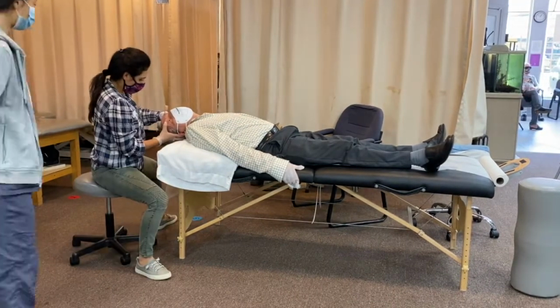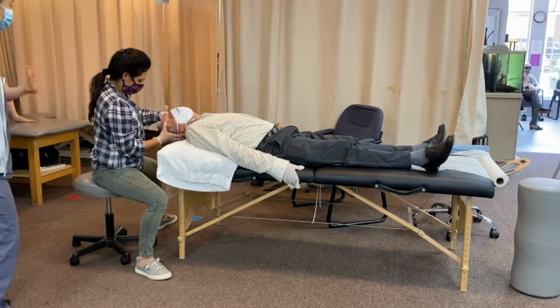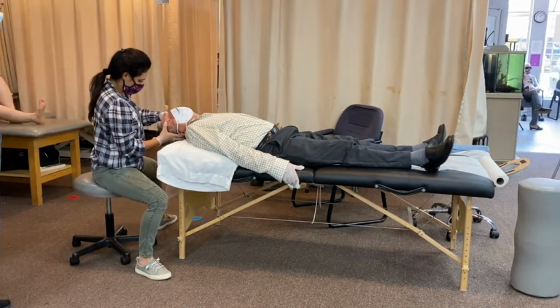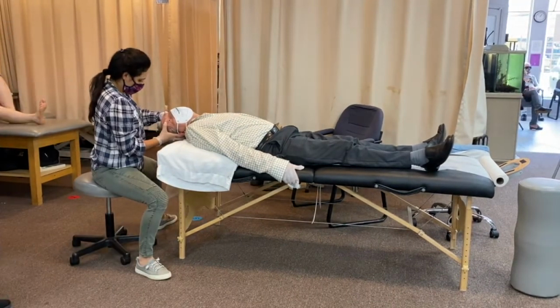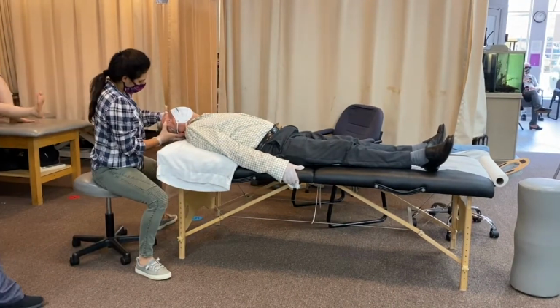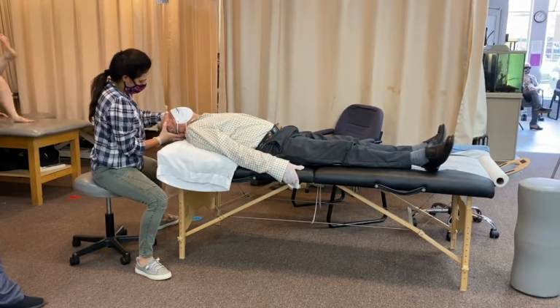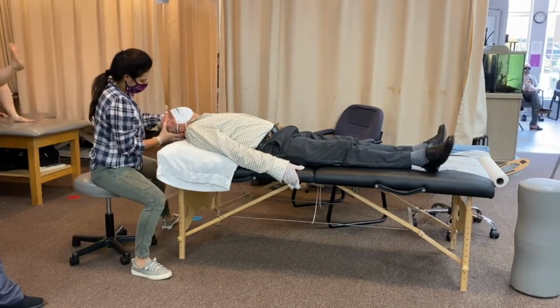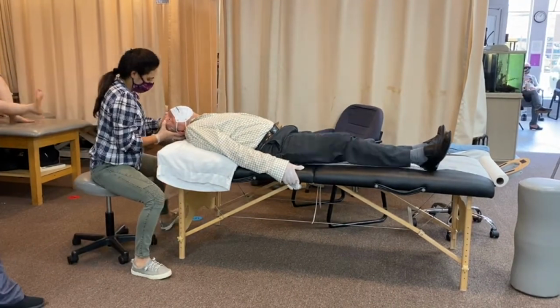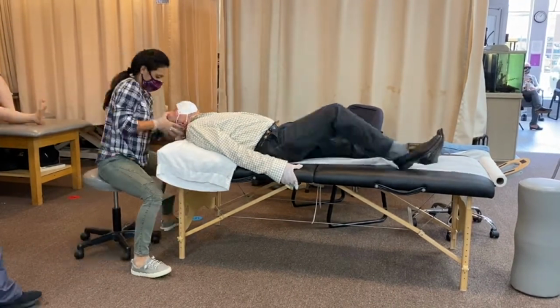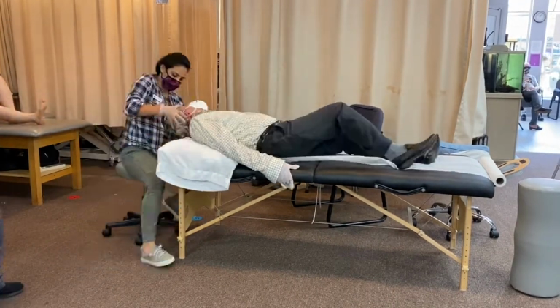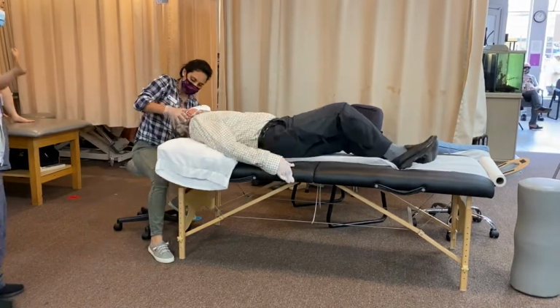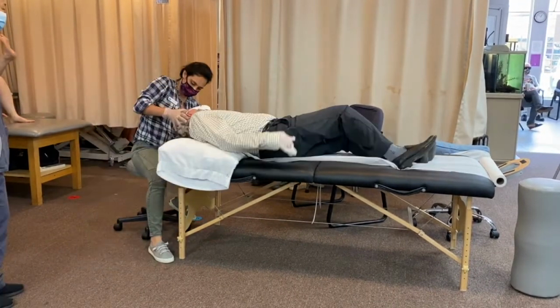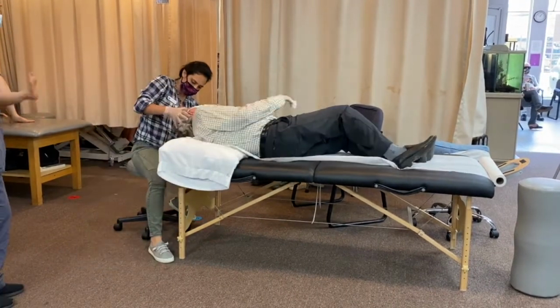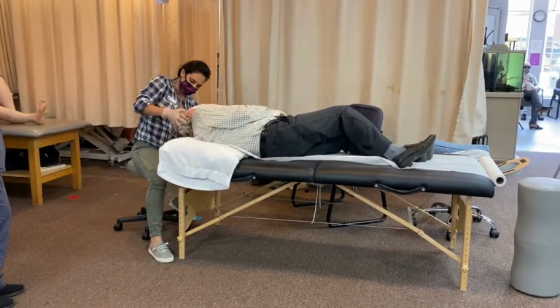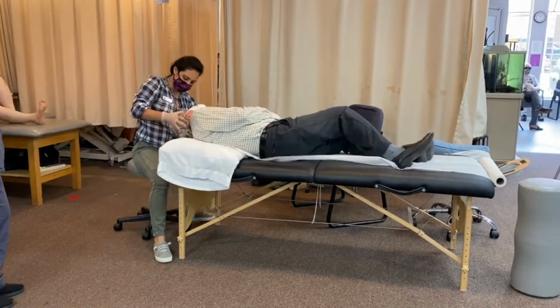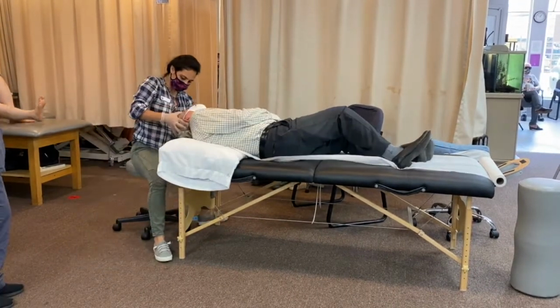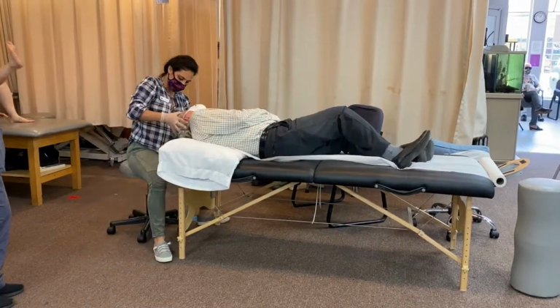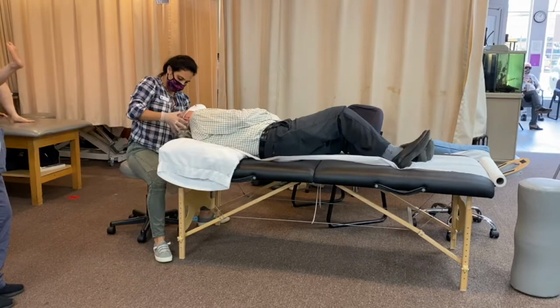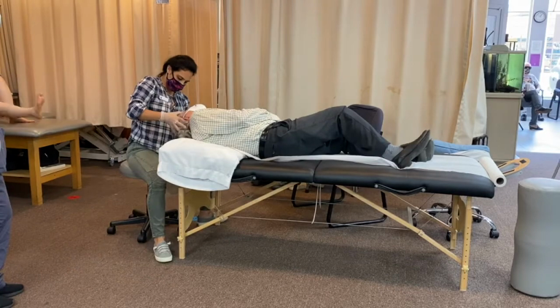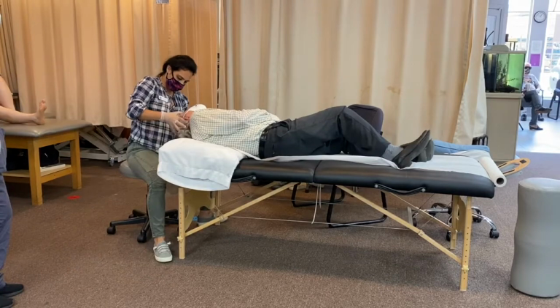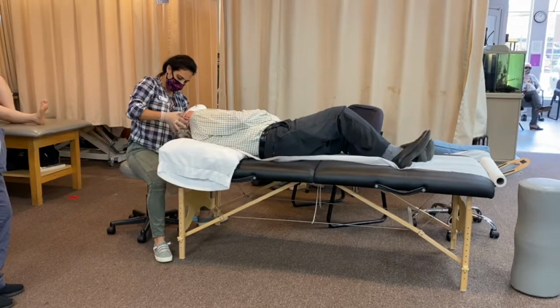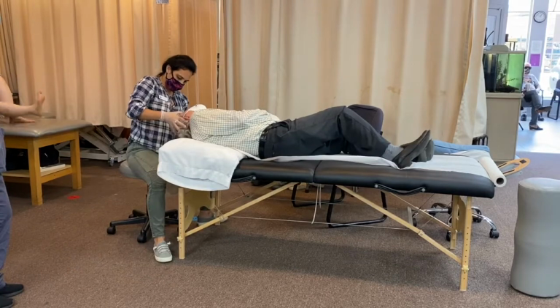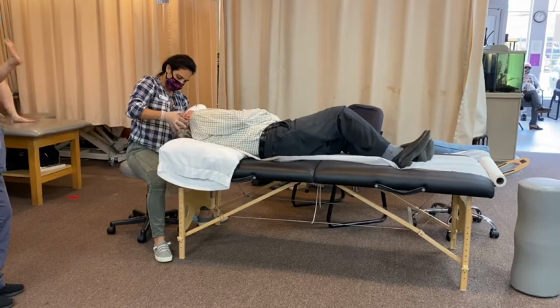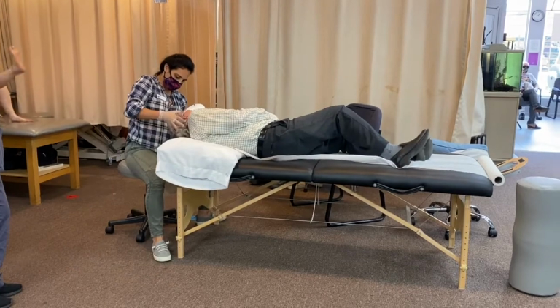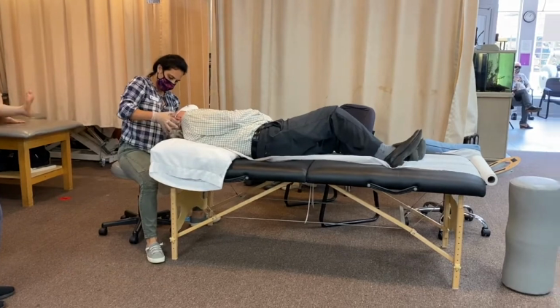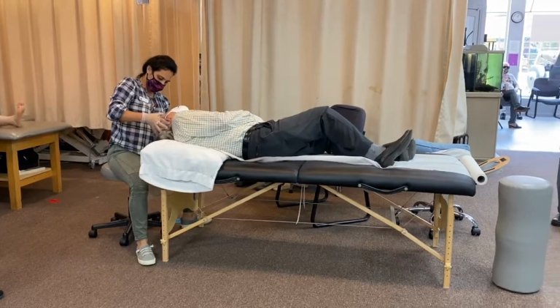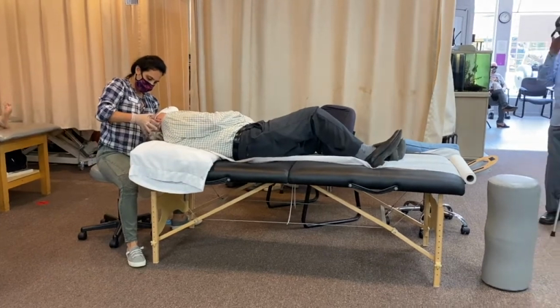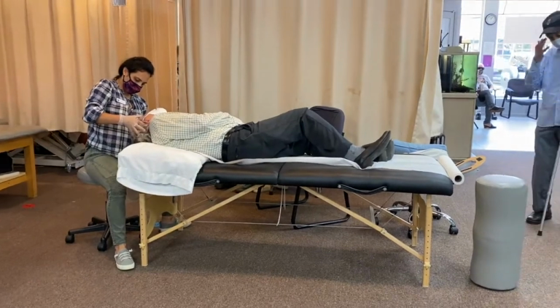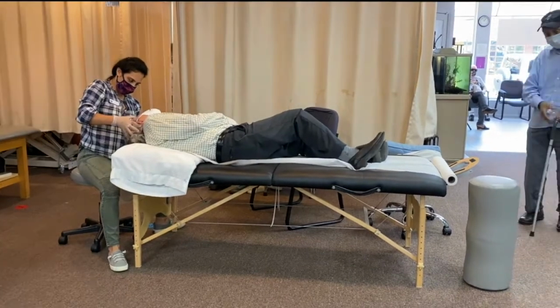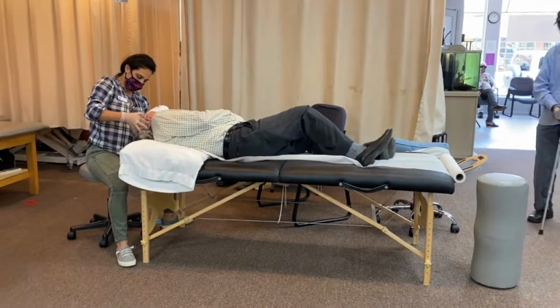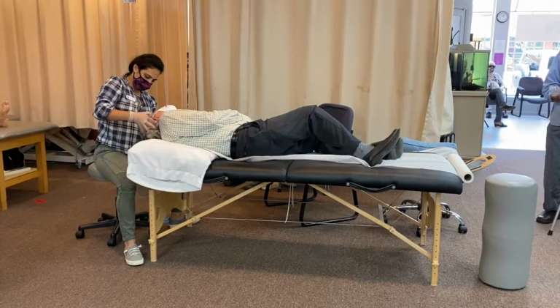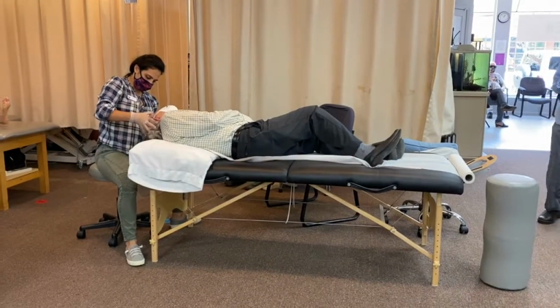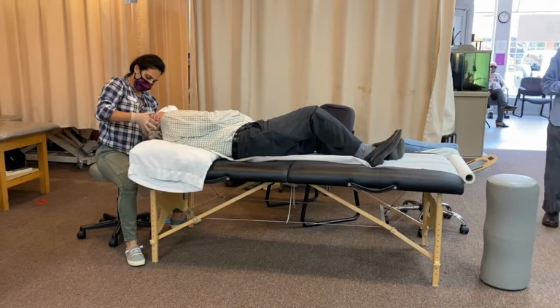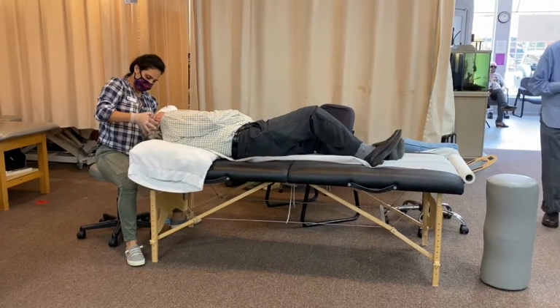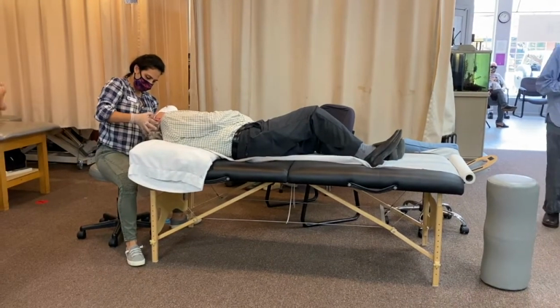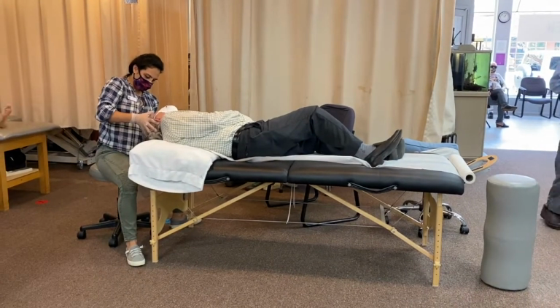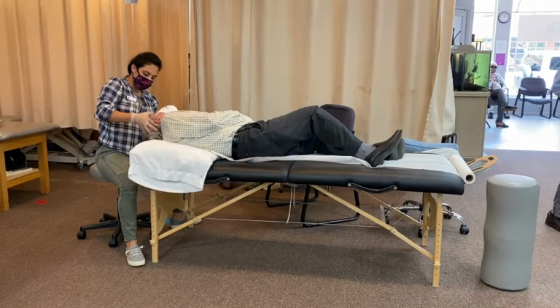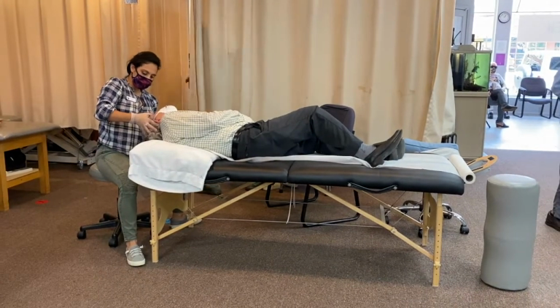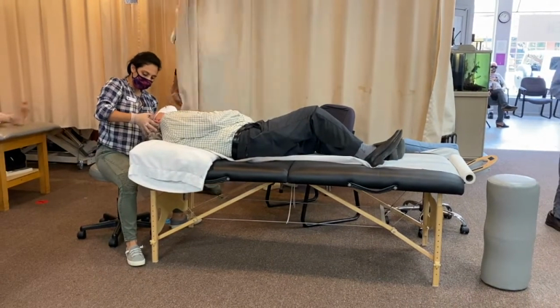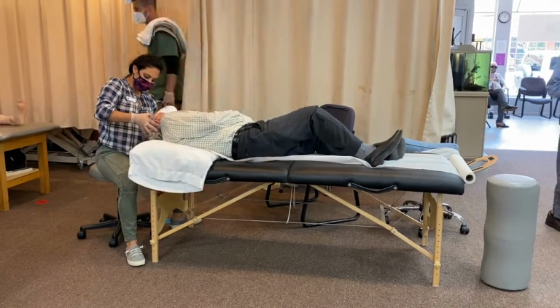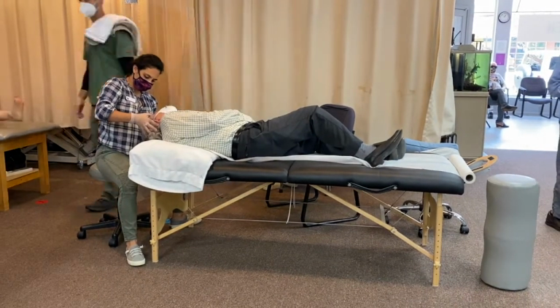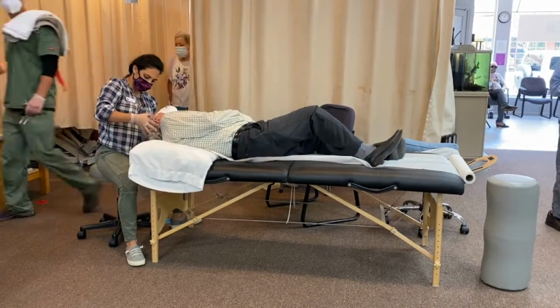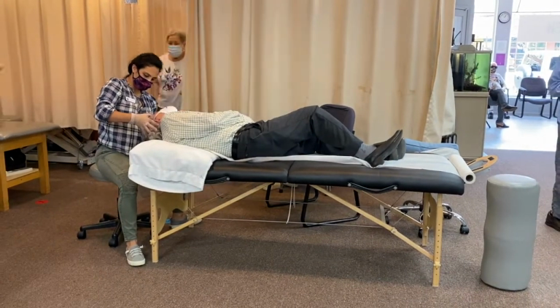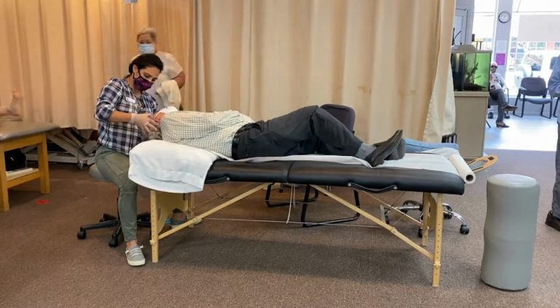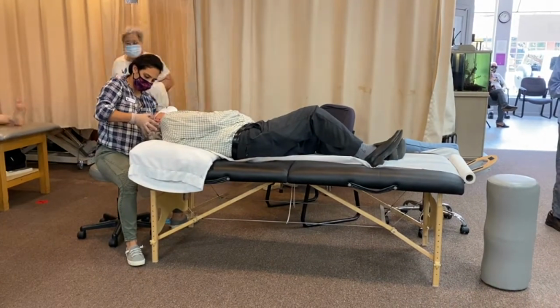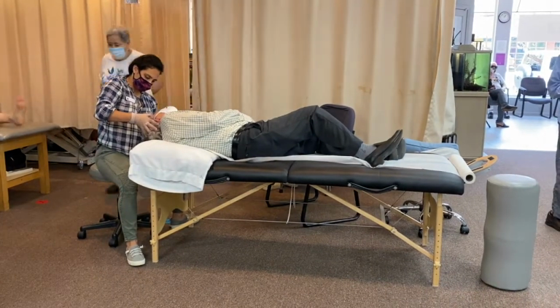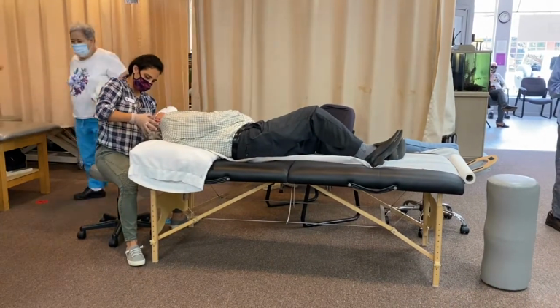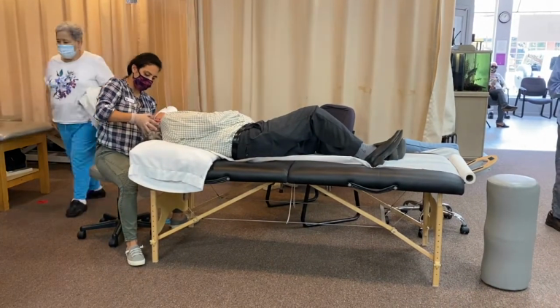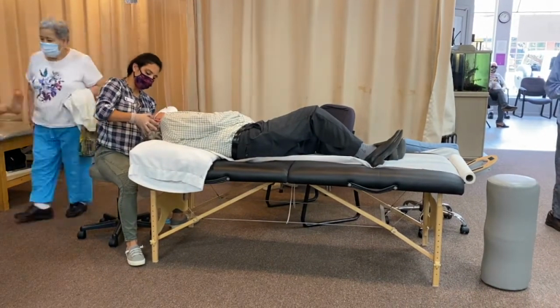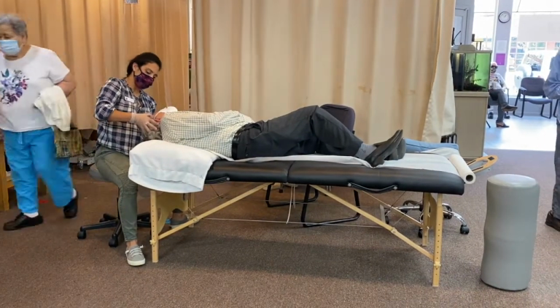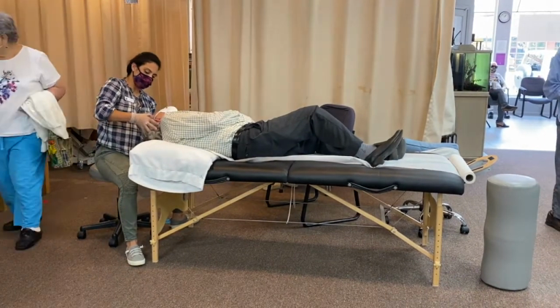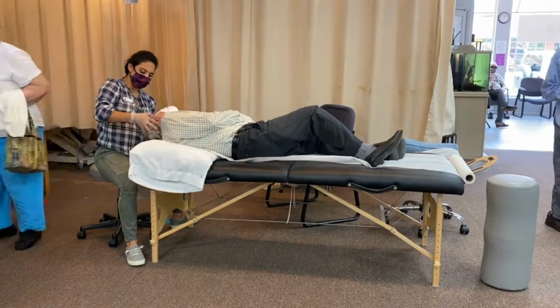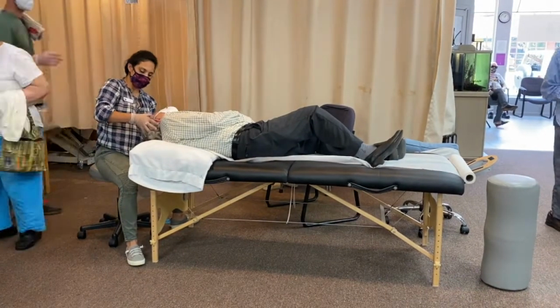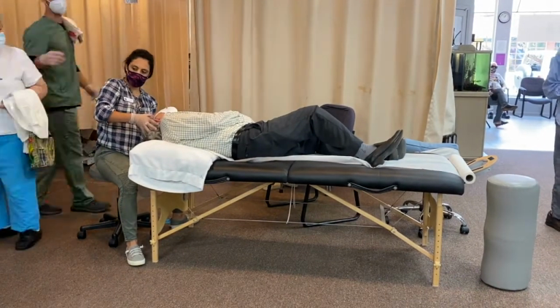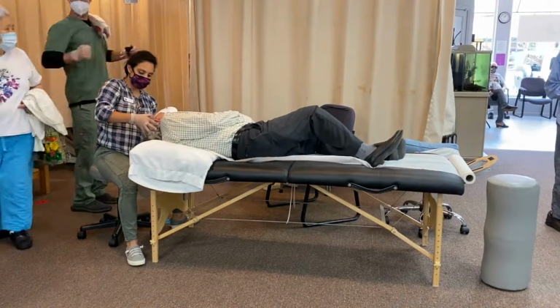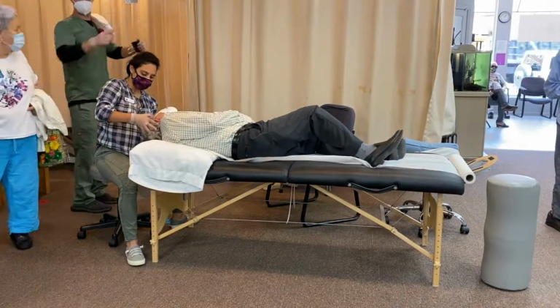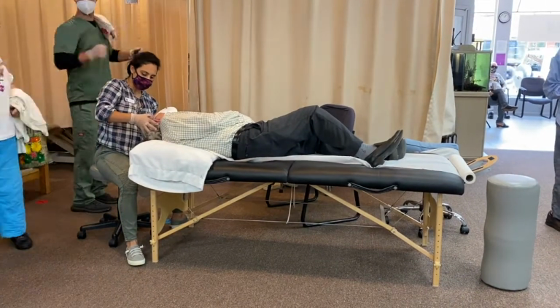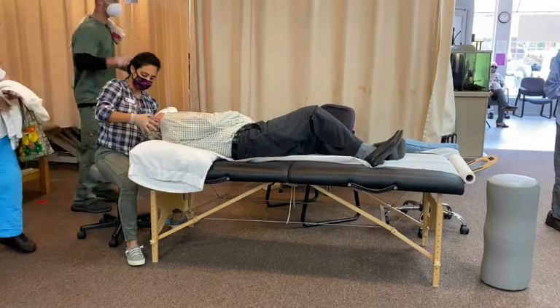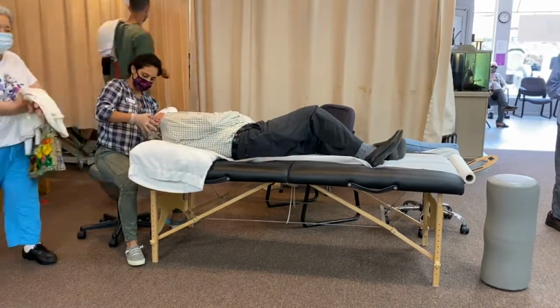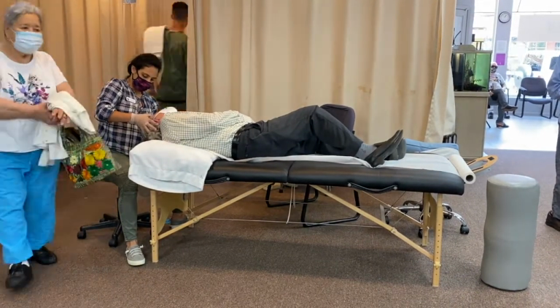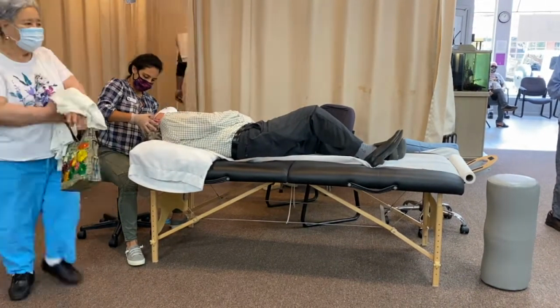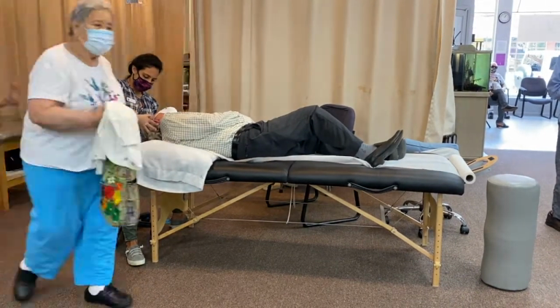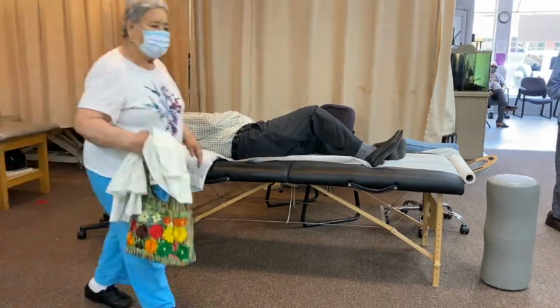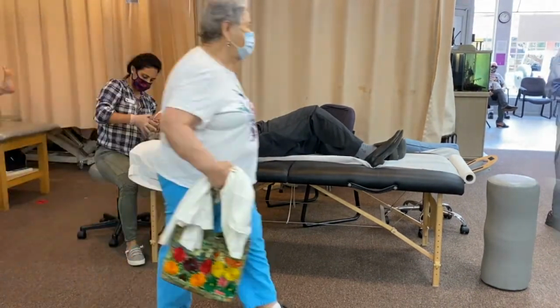We then turn his head in the opposite direction and again wait until his vertigo sensations go away.